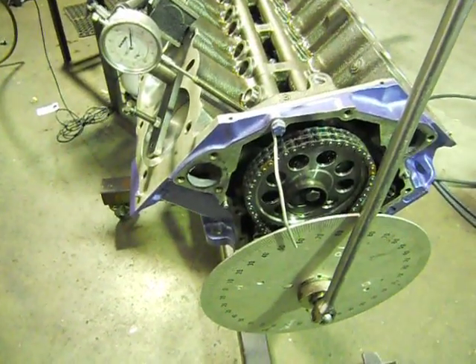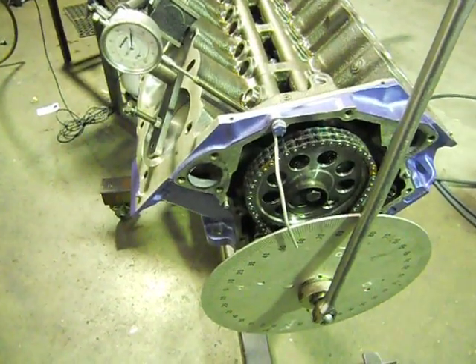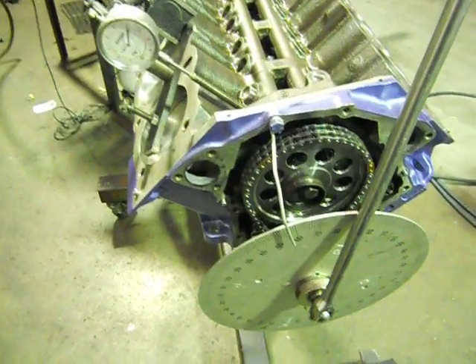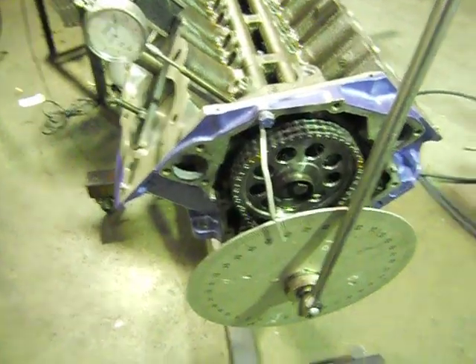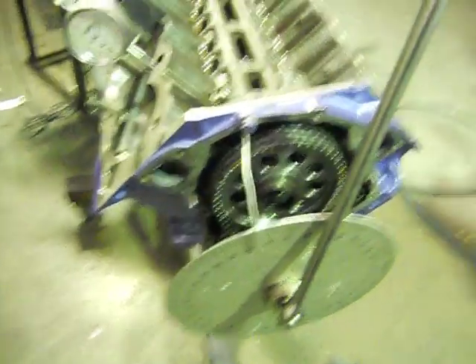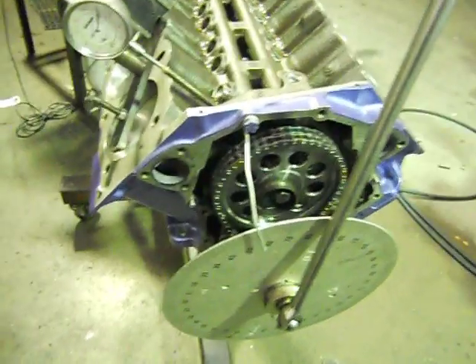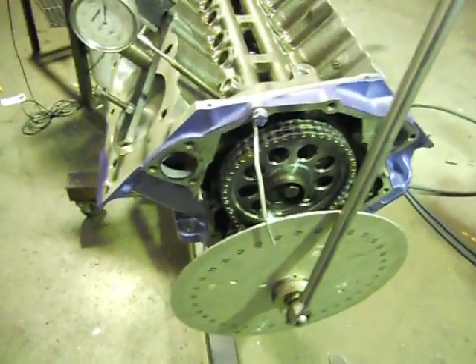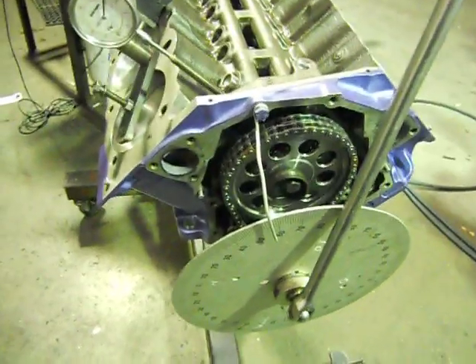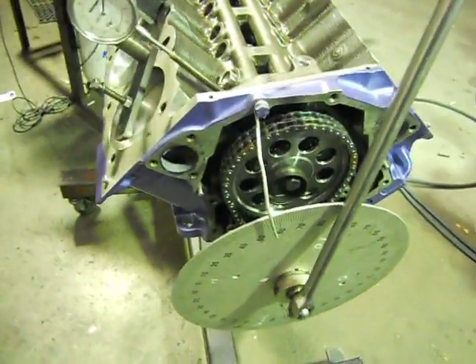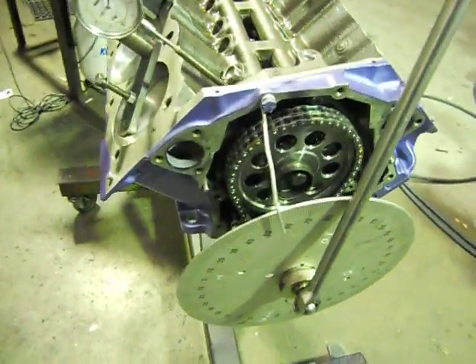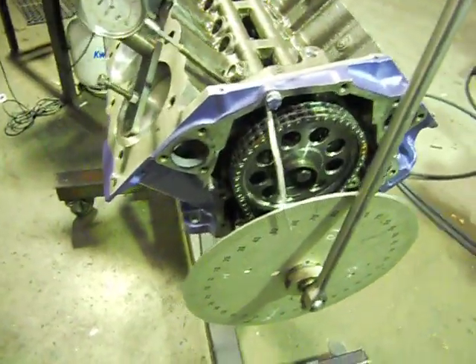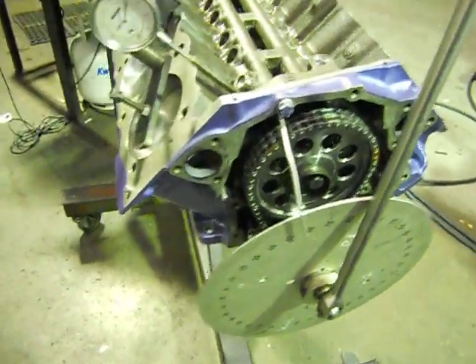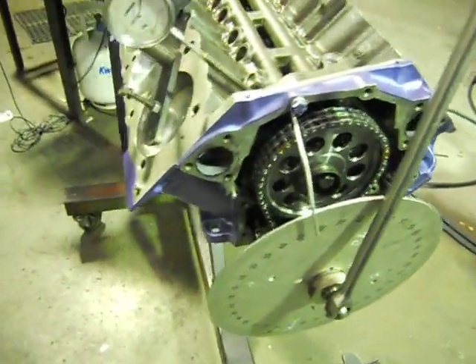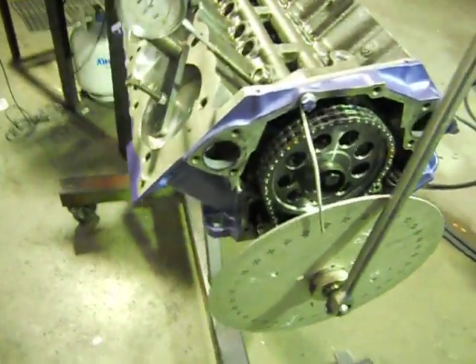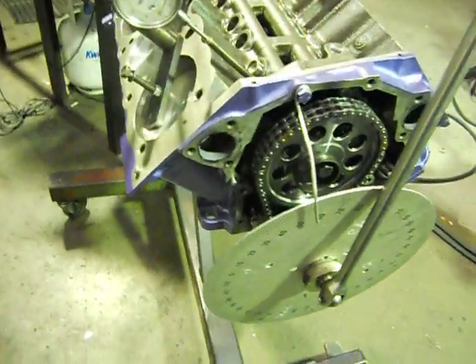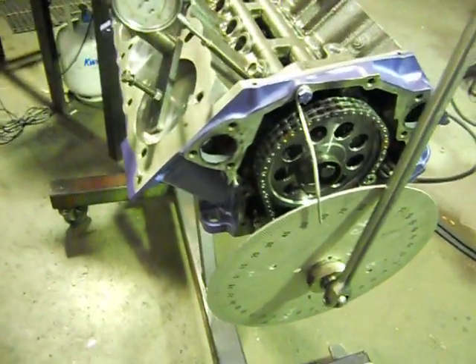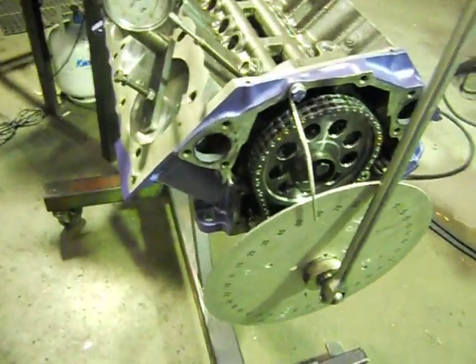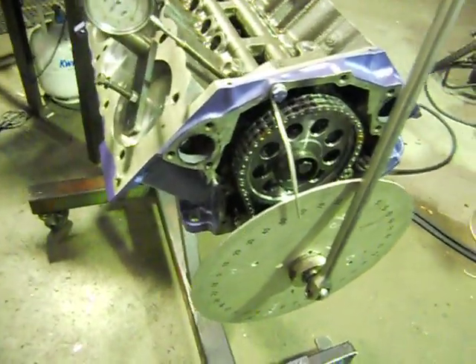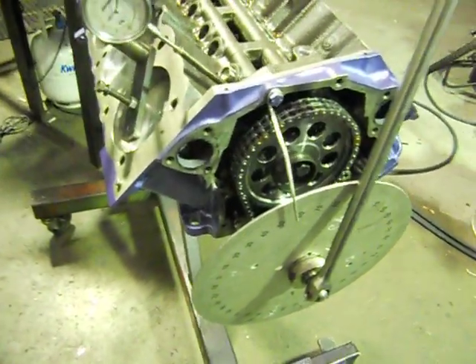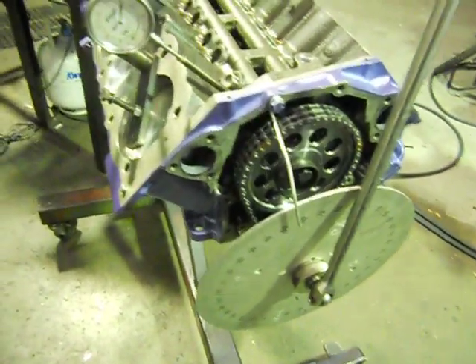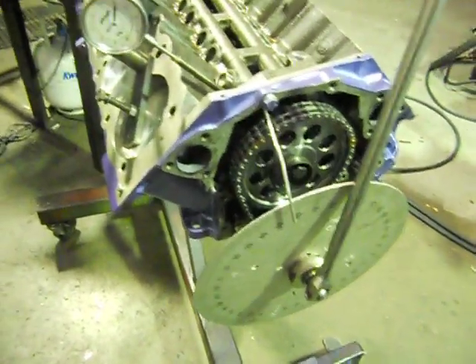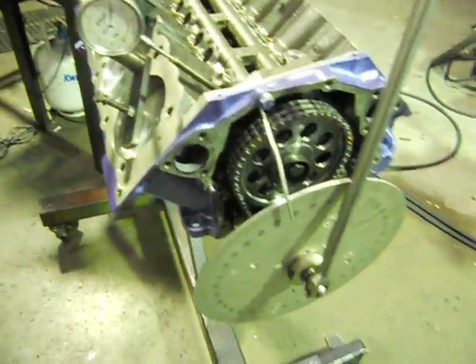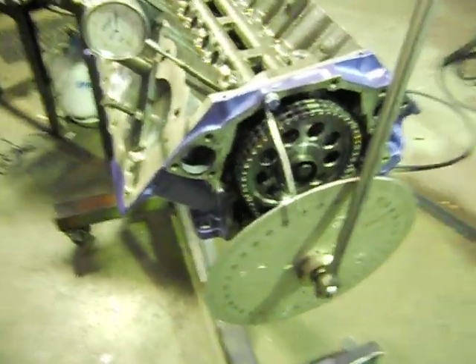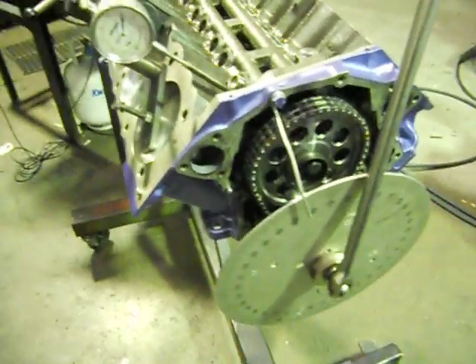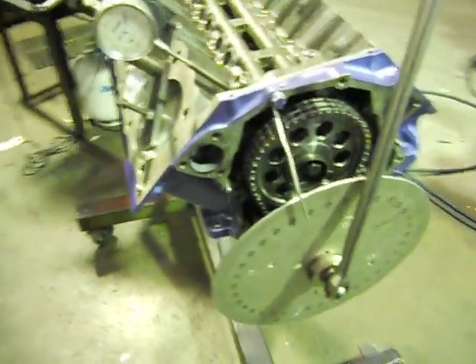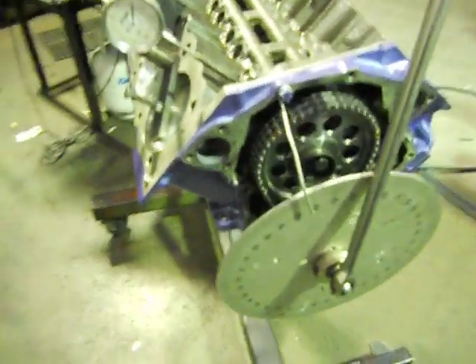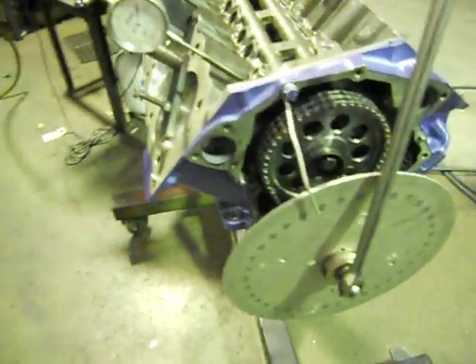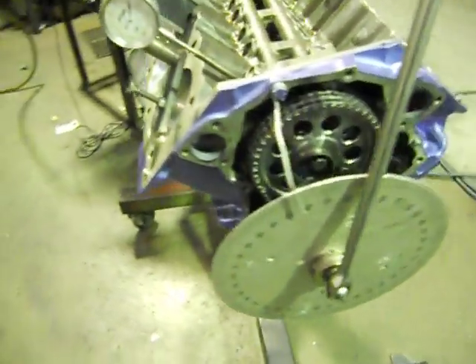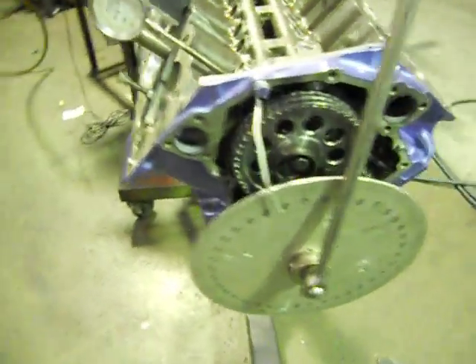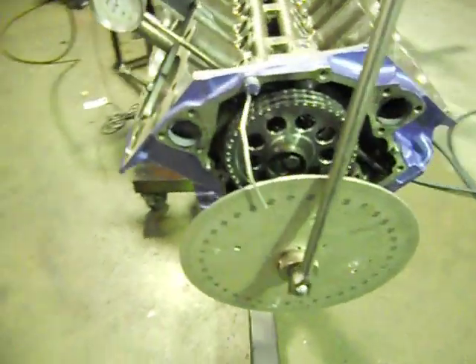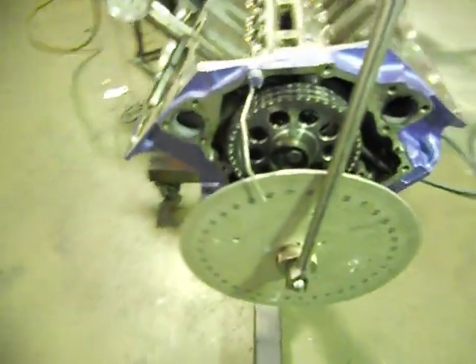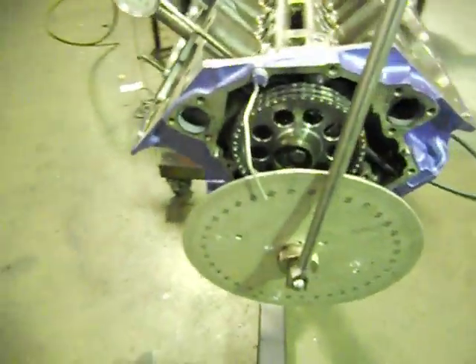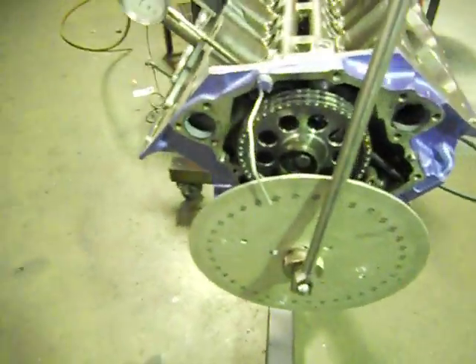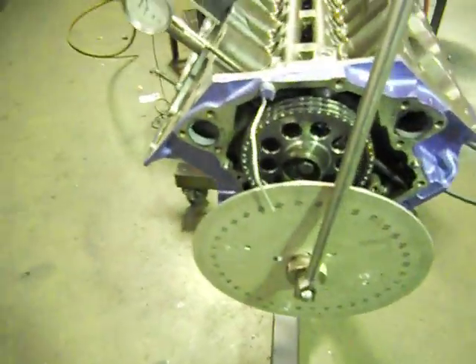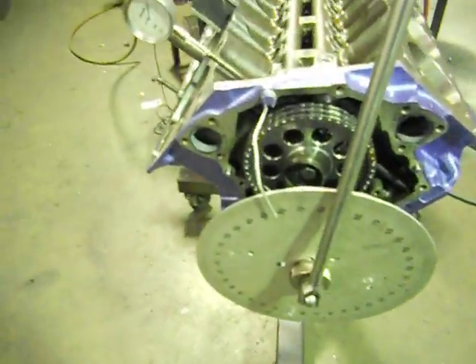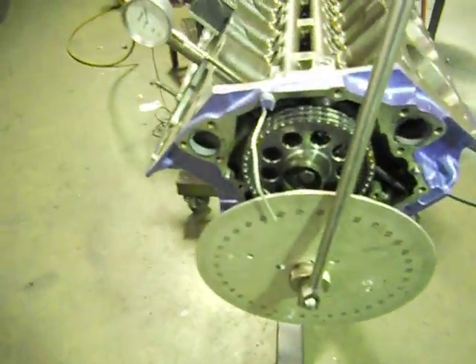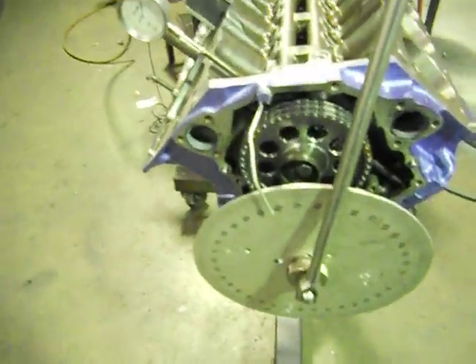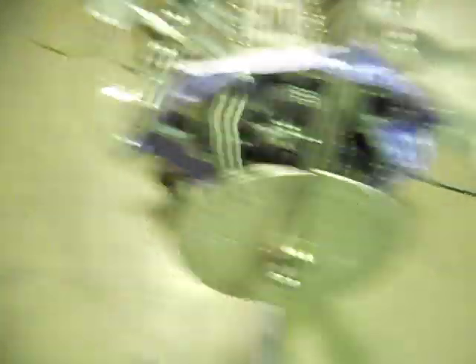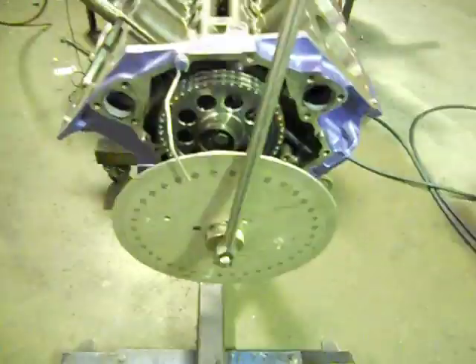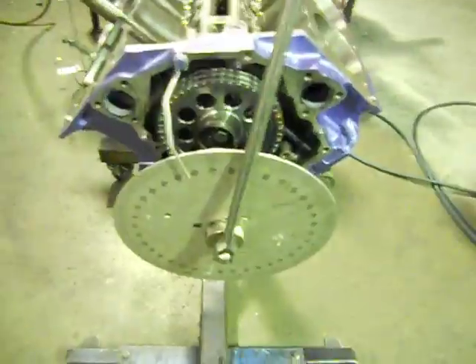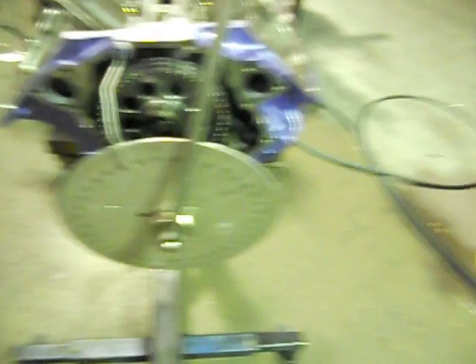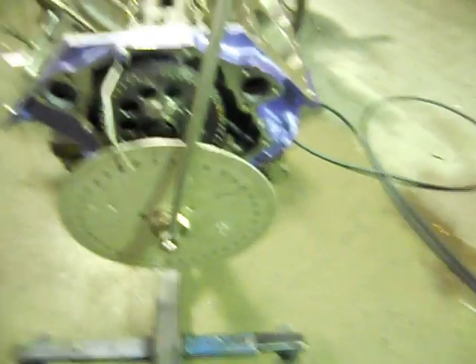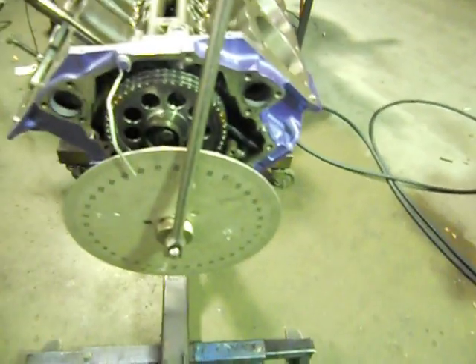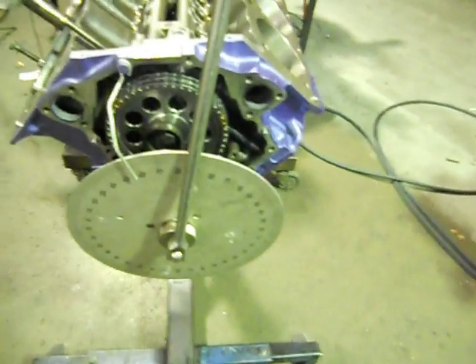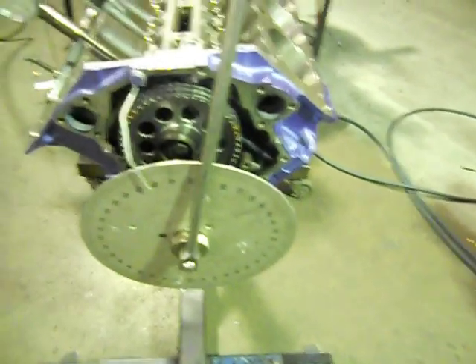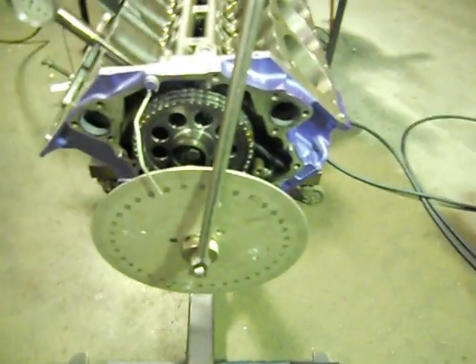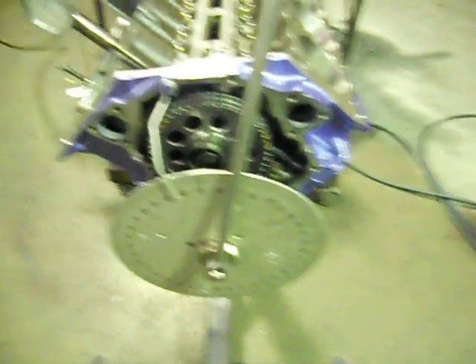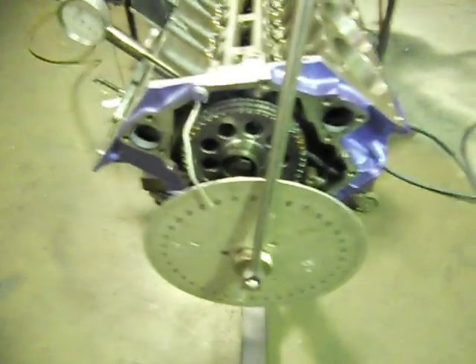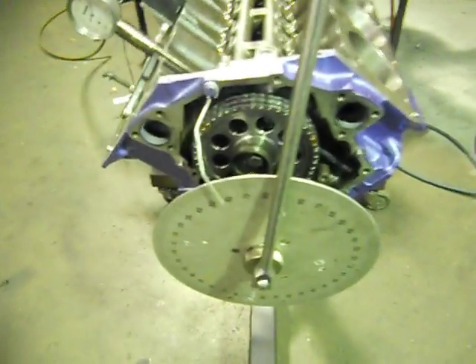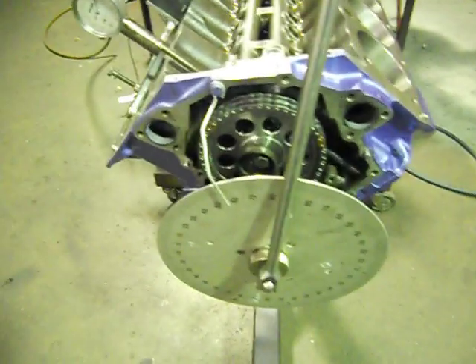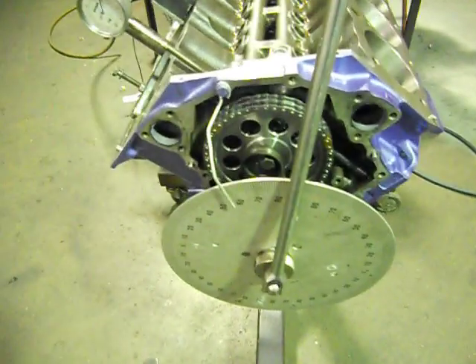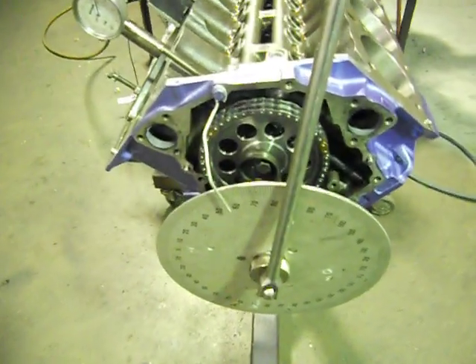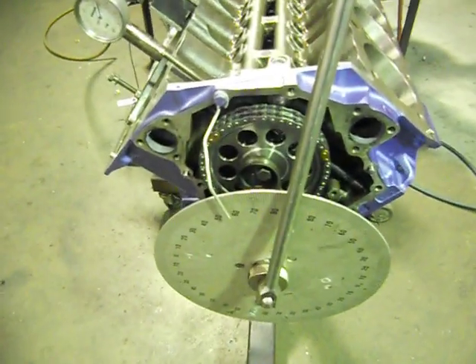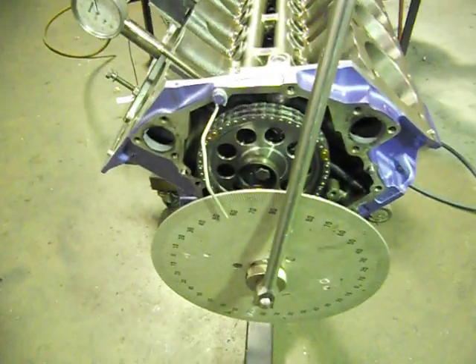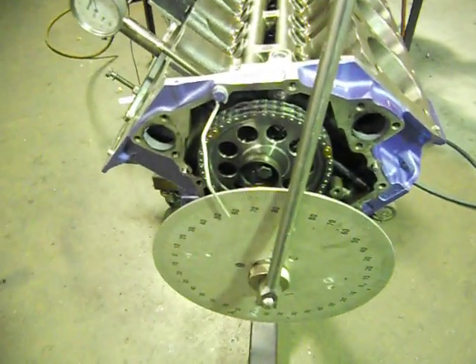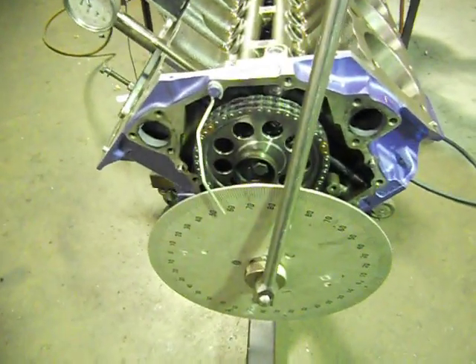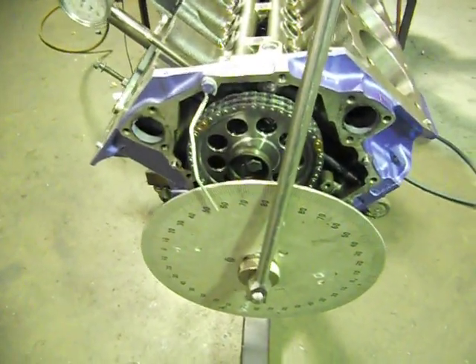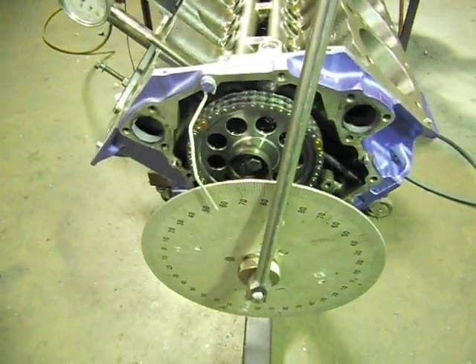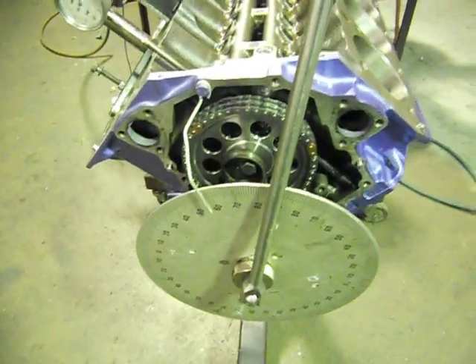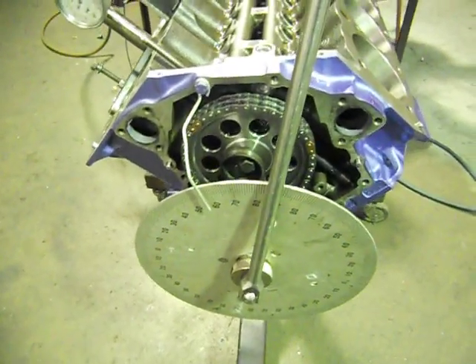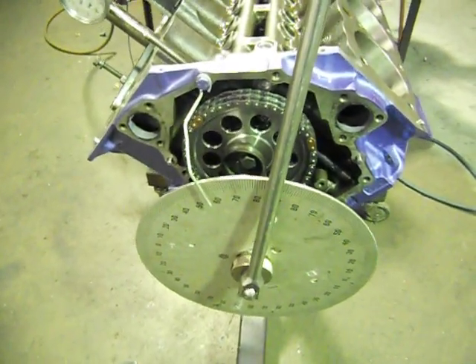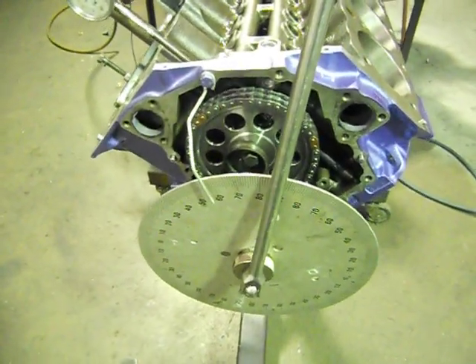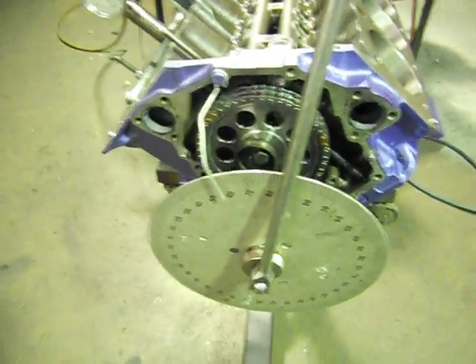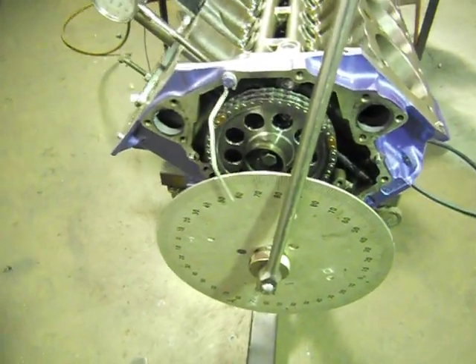We're at Aussie Heads and Race Engines again with this three-hour wait. We're going to do some cam timing — dialling in a camshaft.